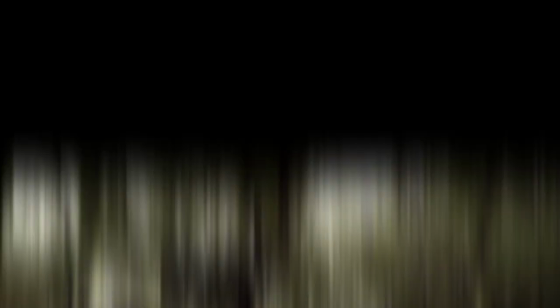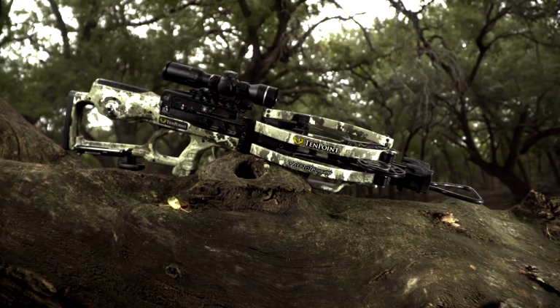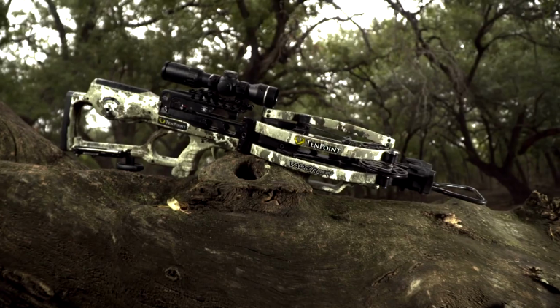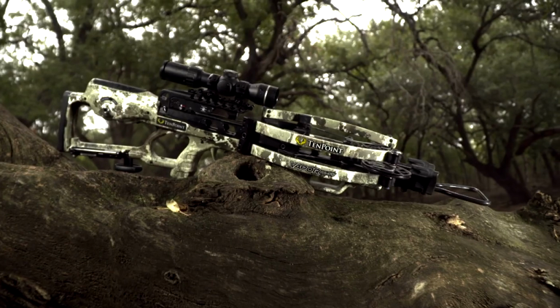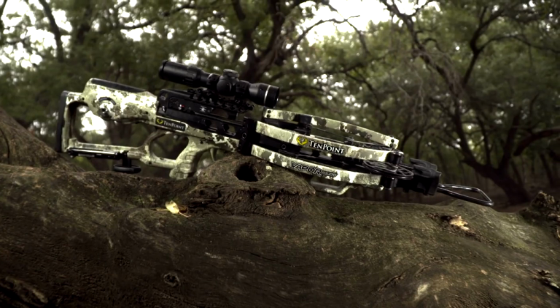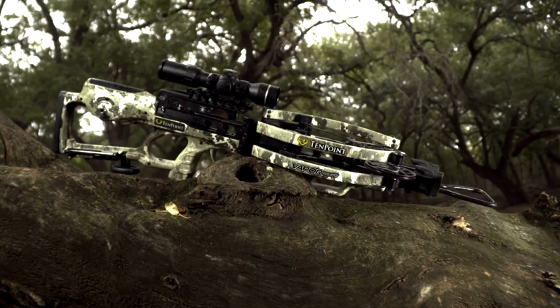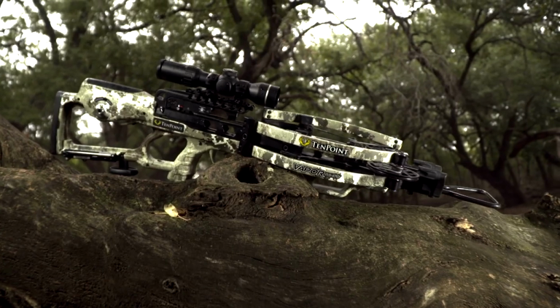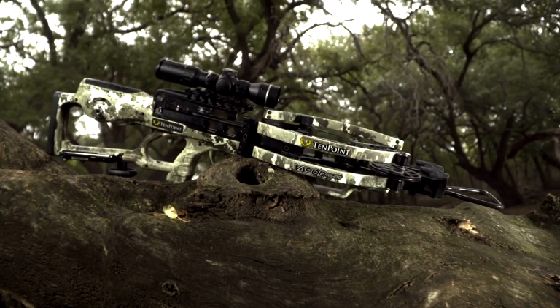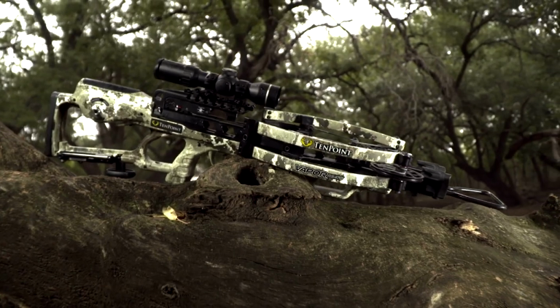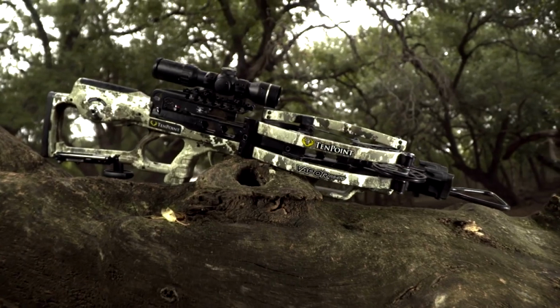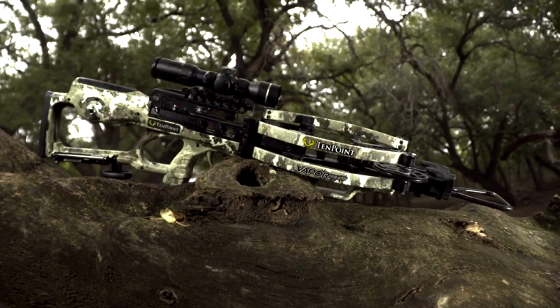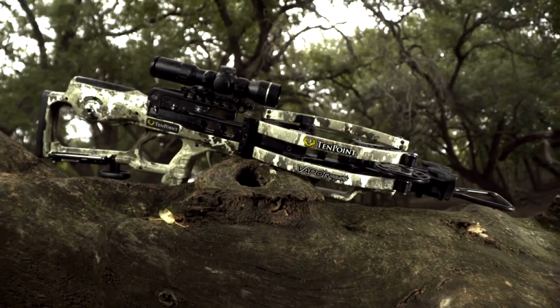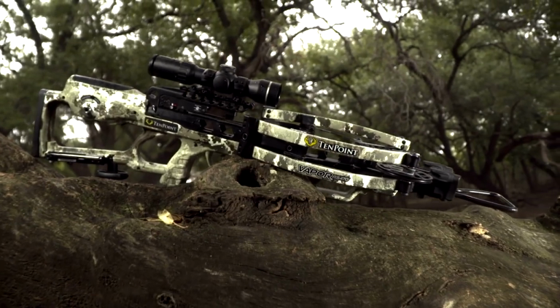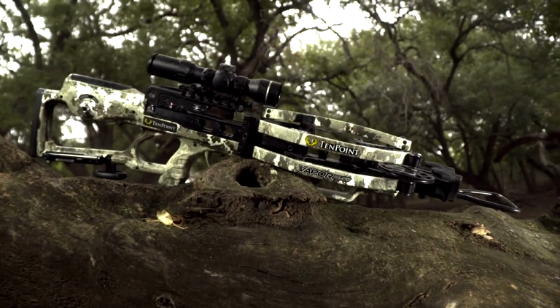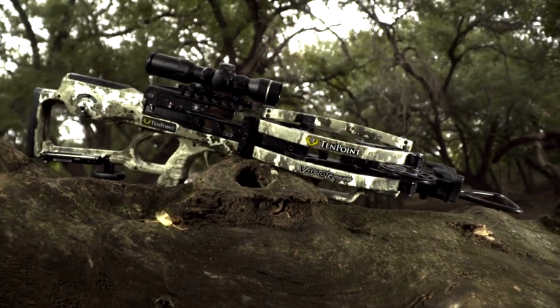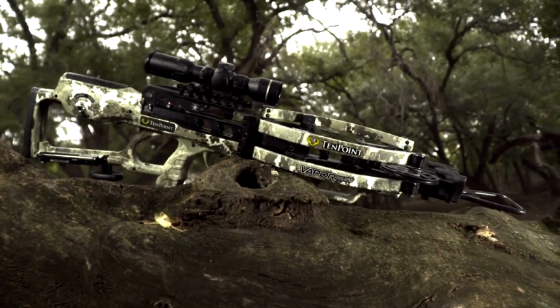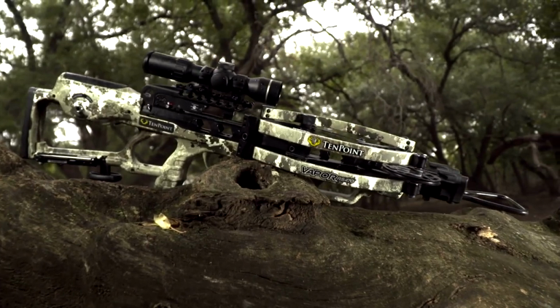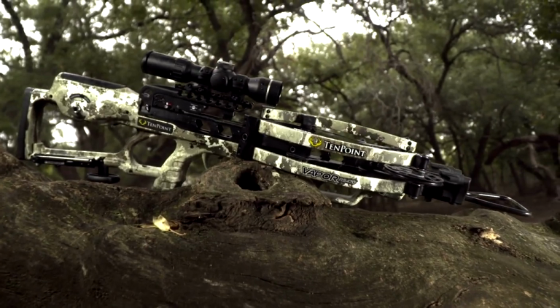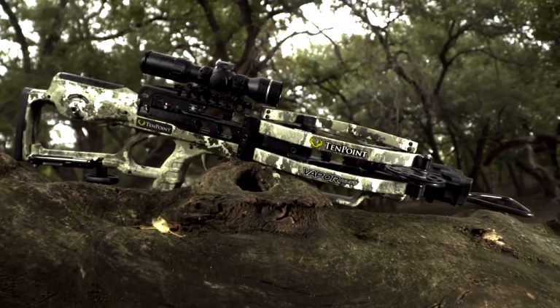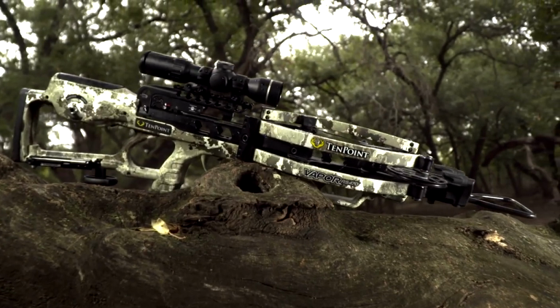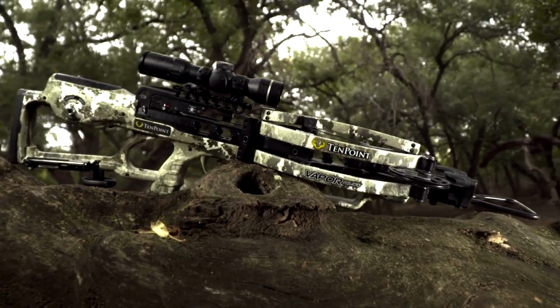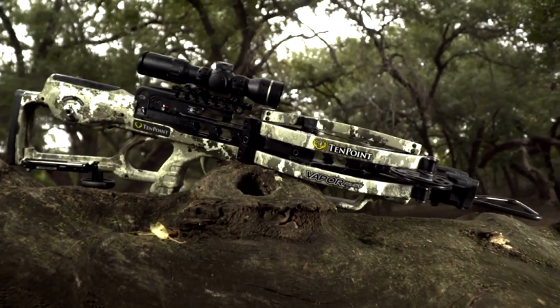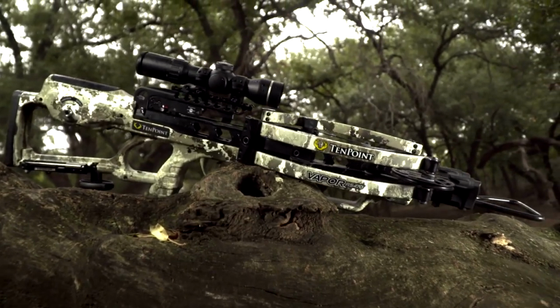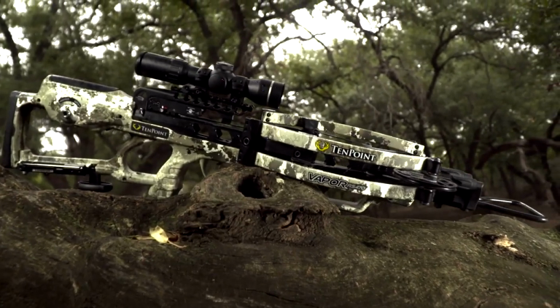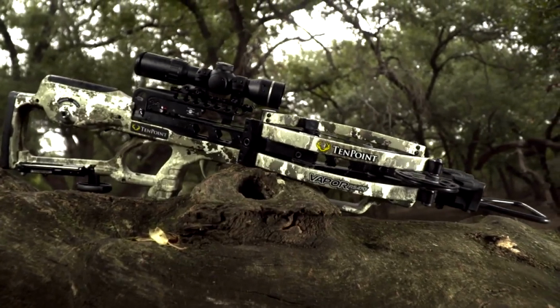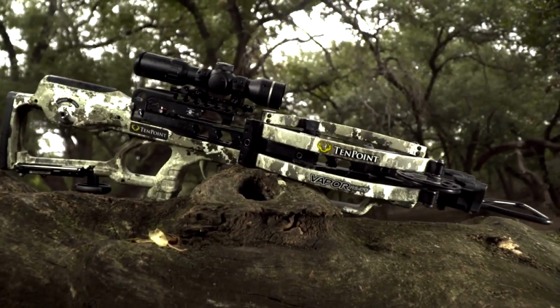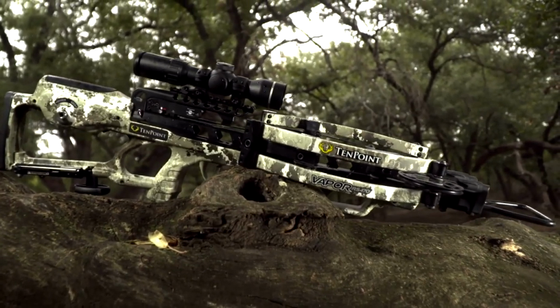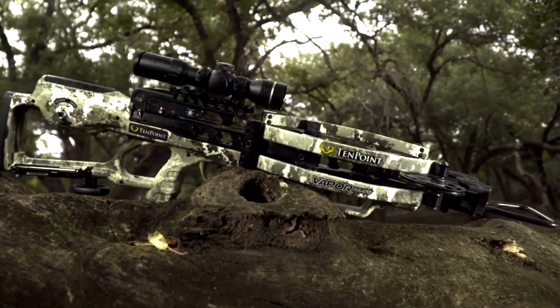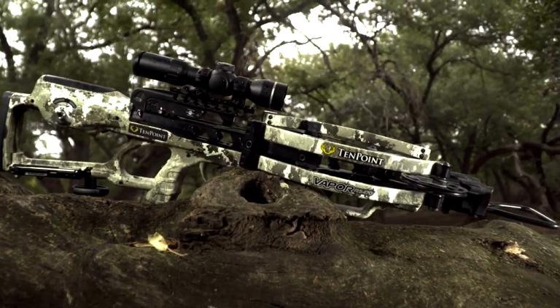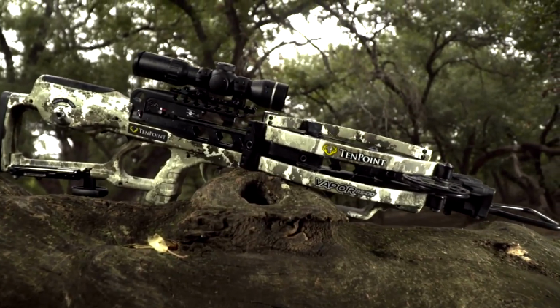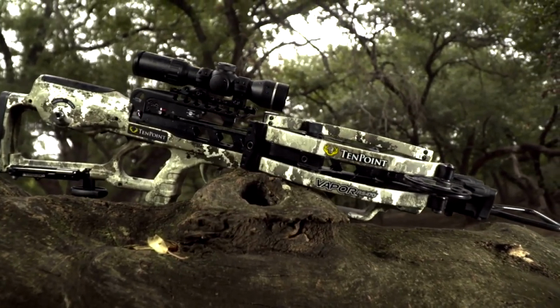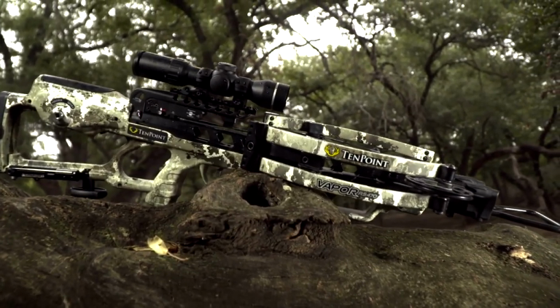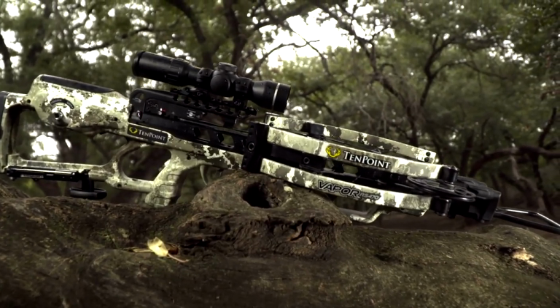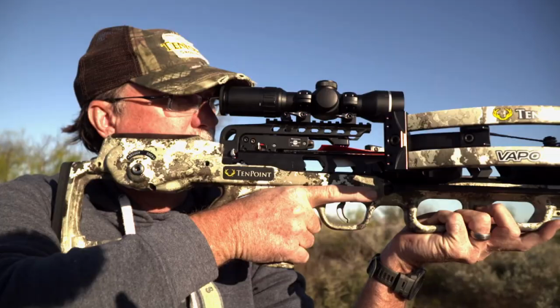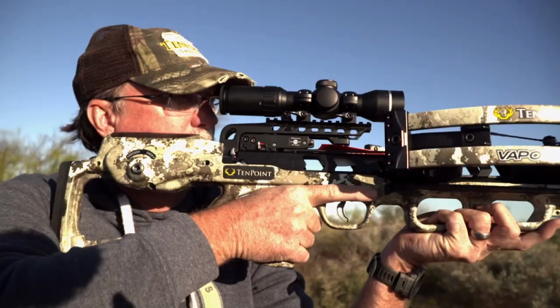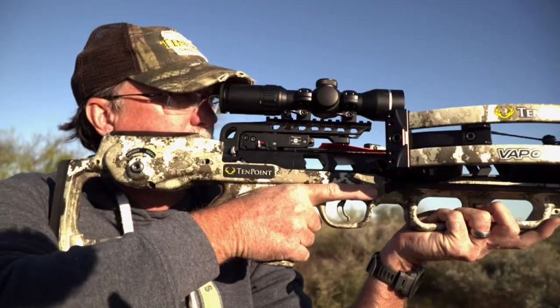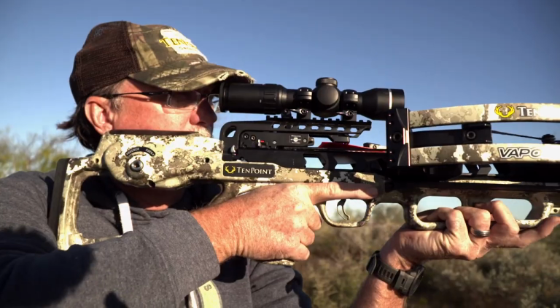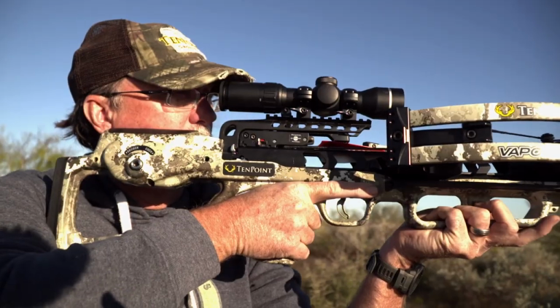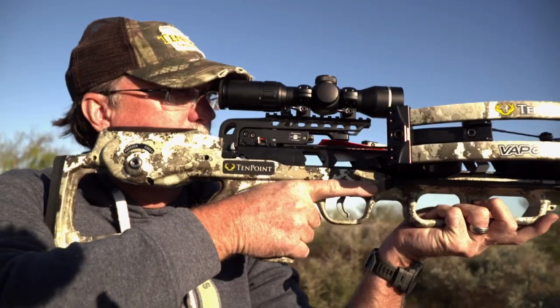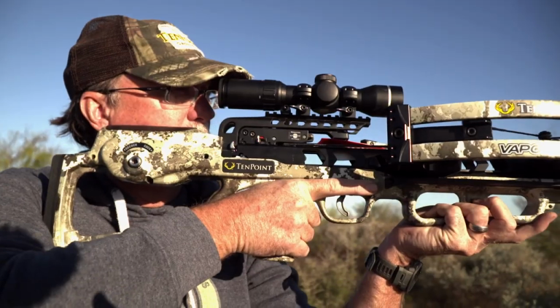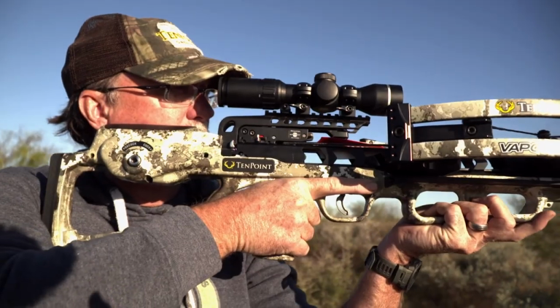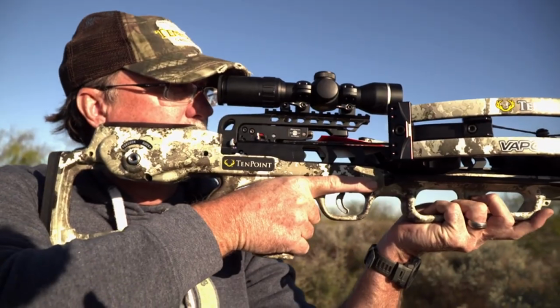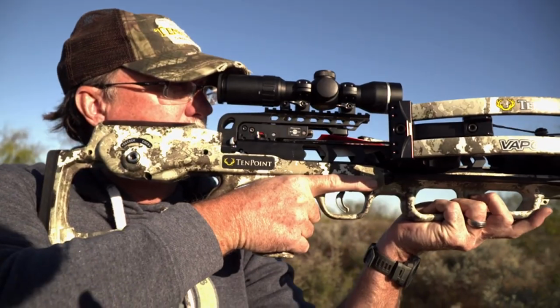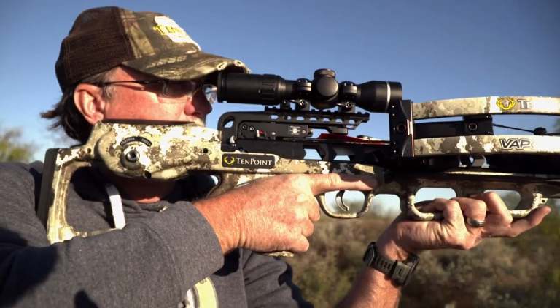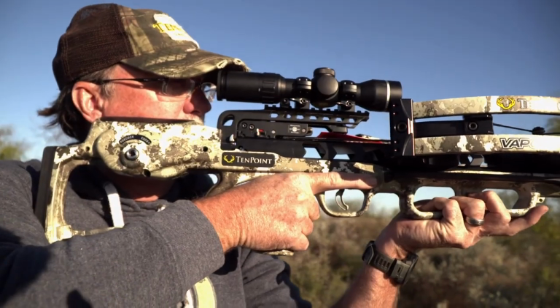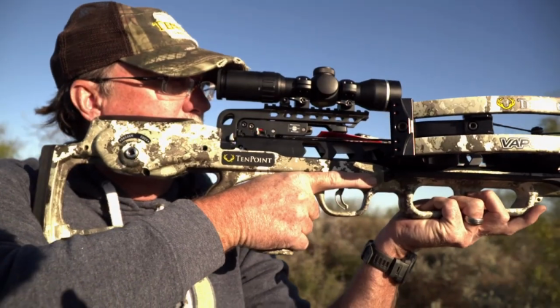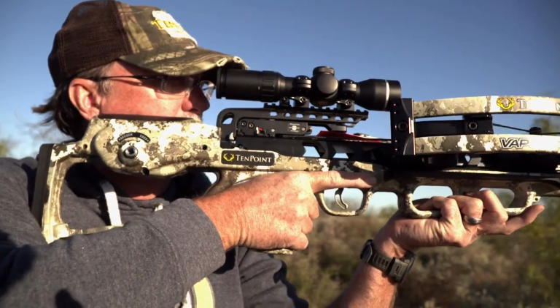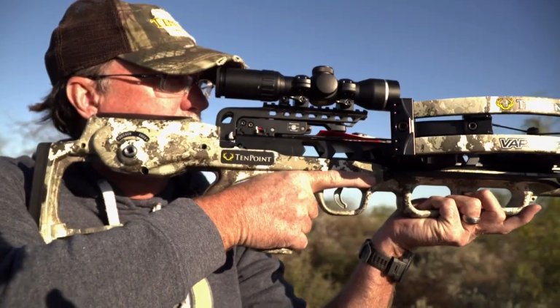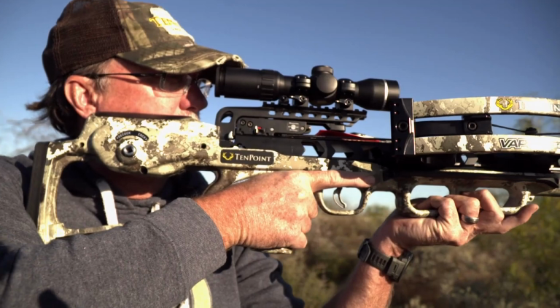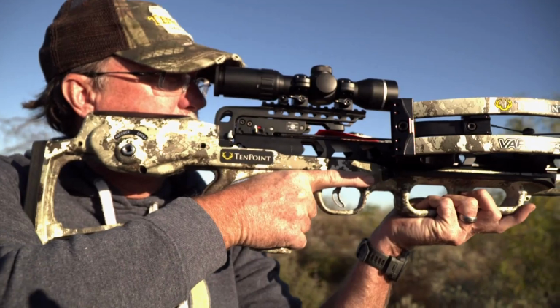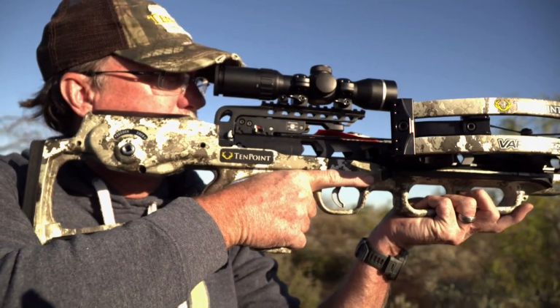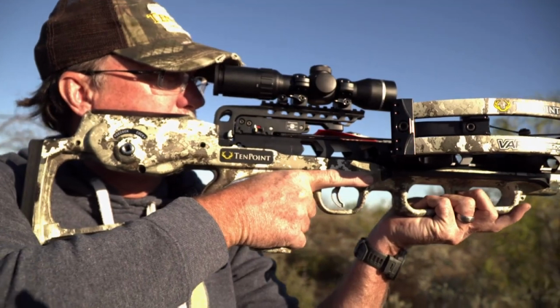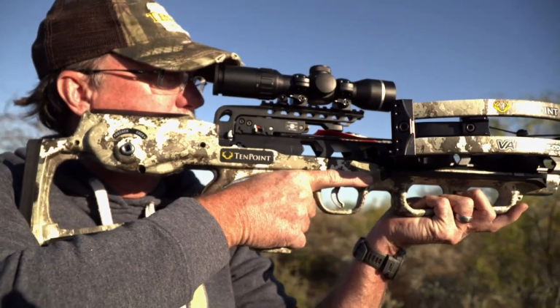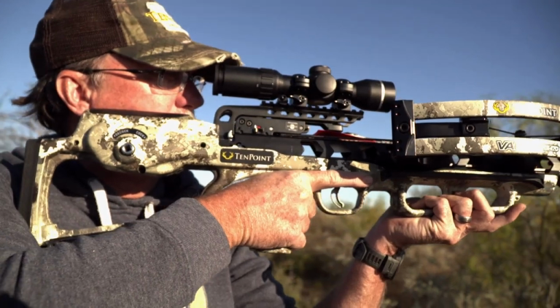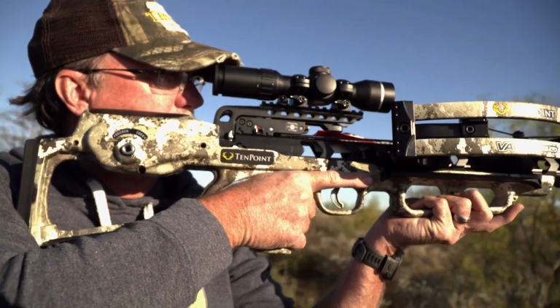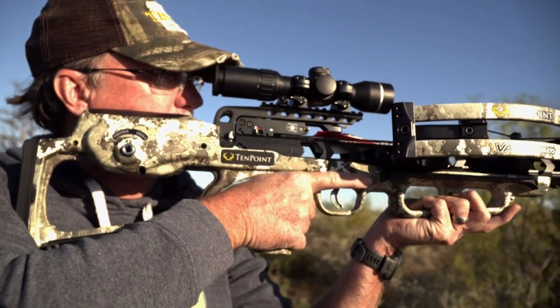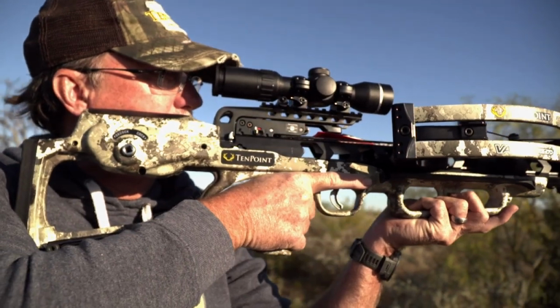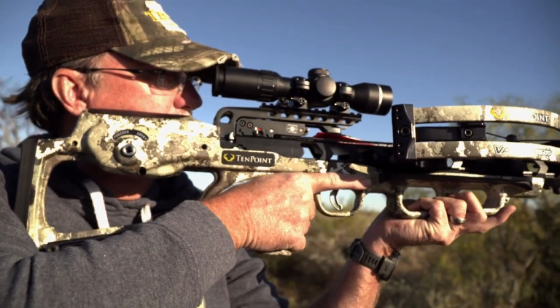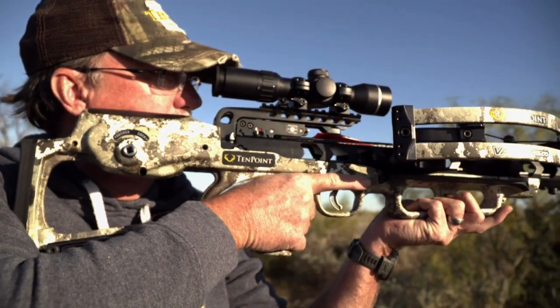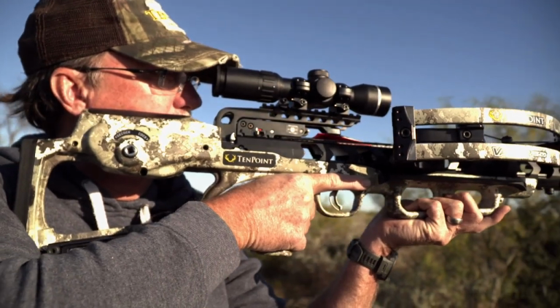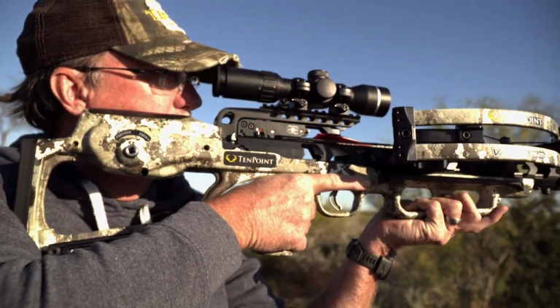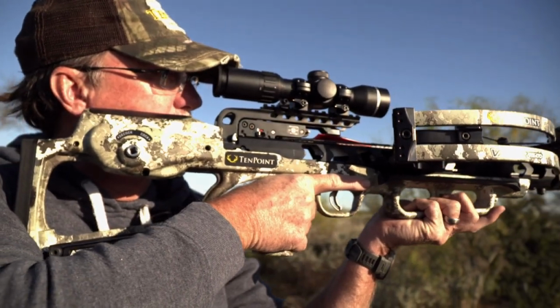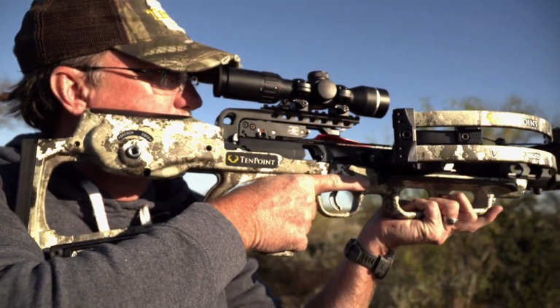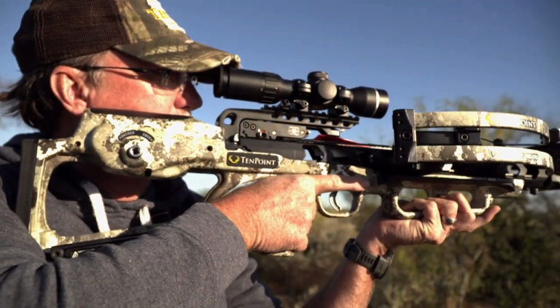Last but certainly not least is the Vapor RS 470. Let's hear from Wade on this brand new reverse draw crossbow.